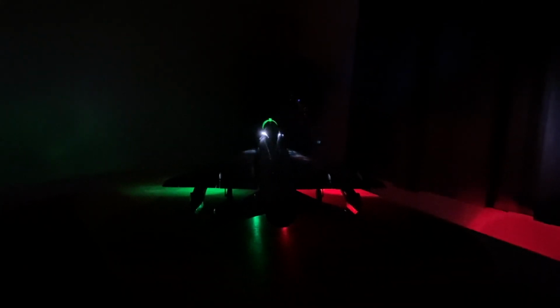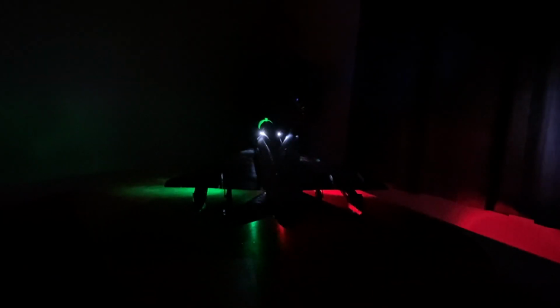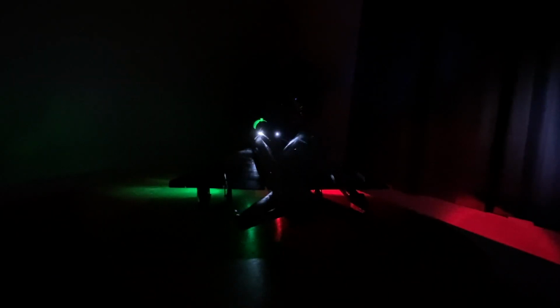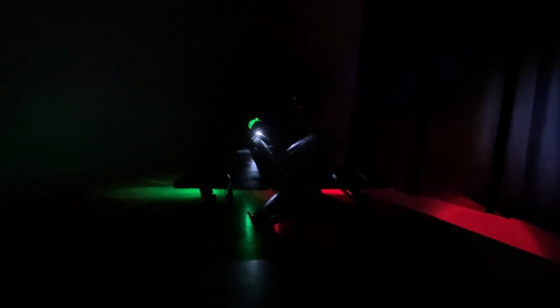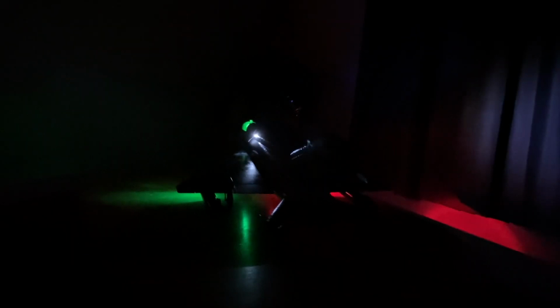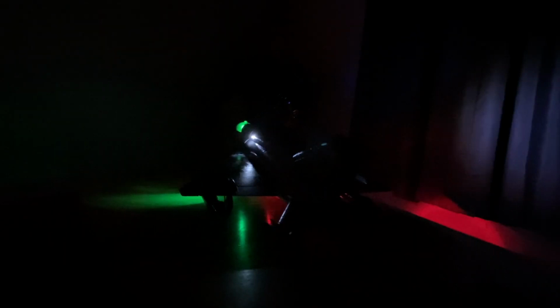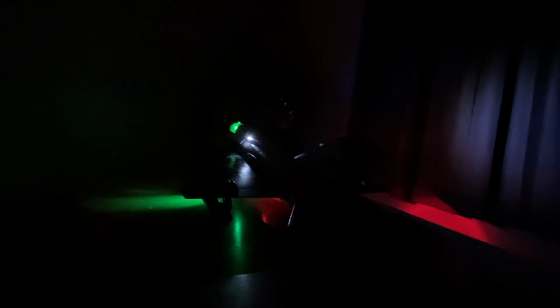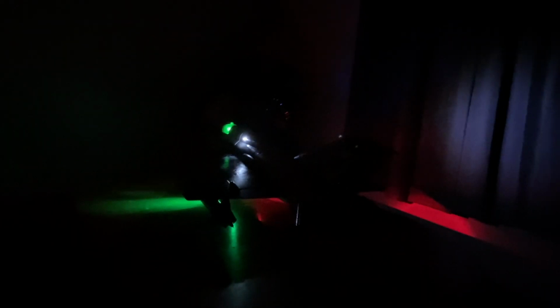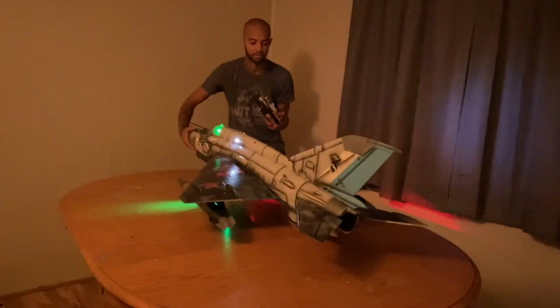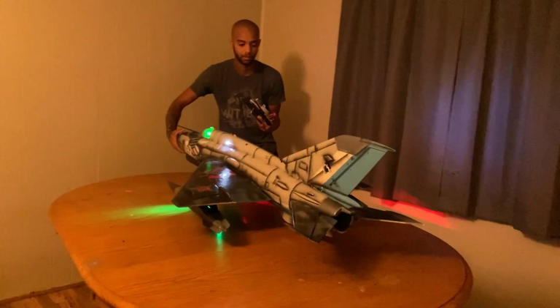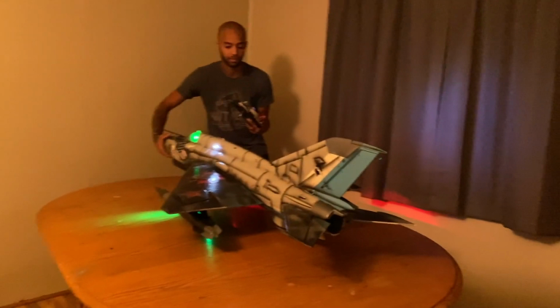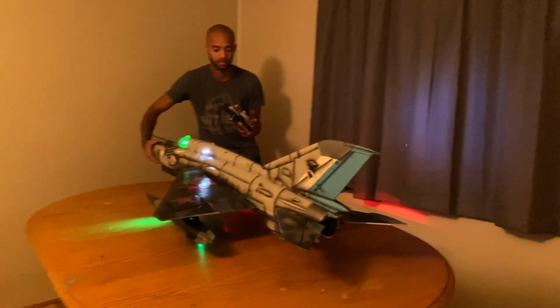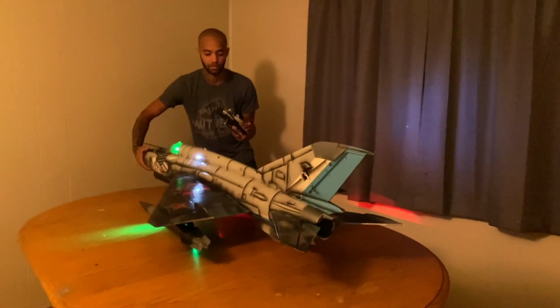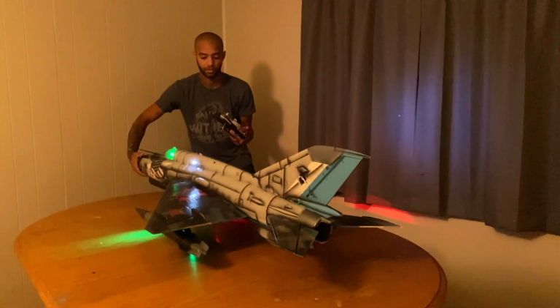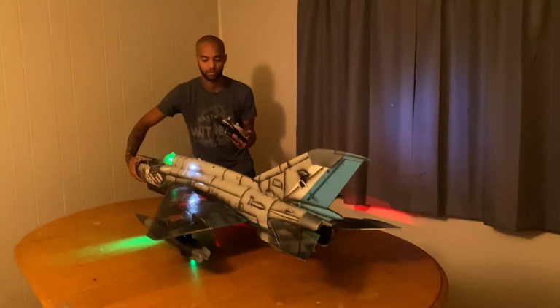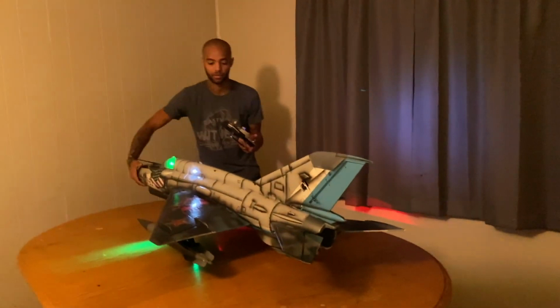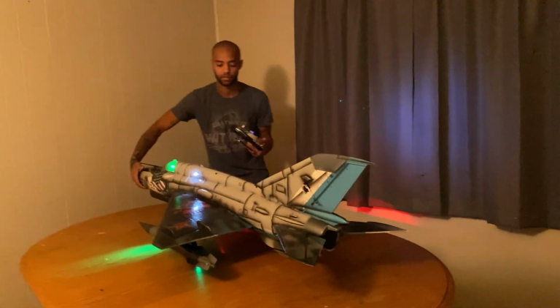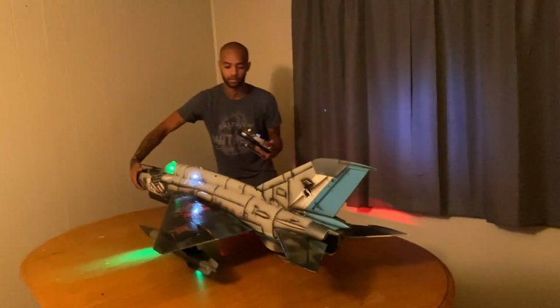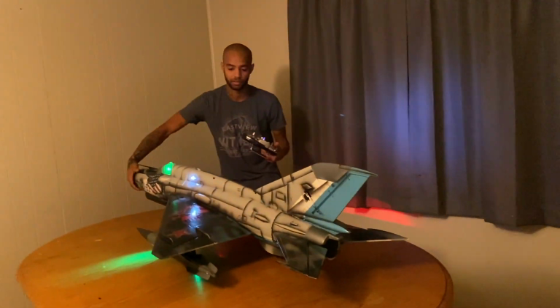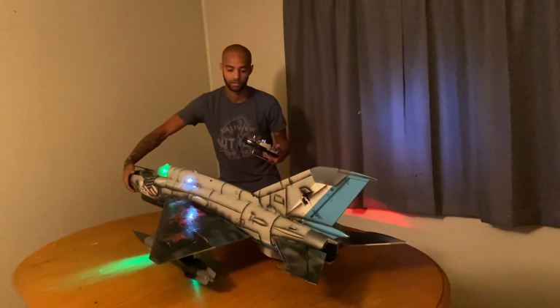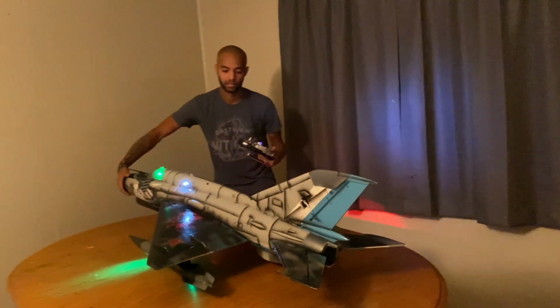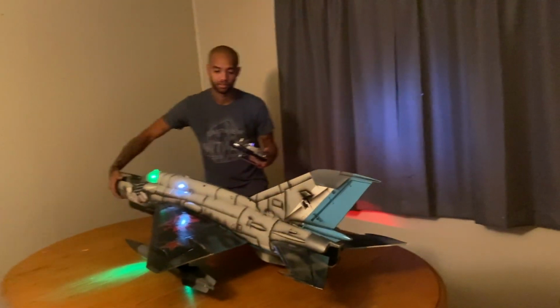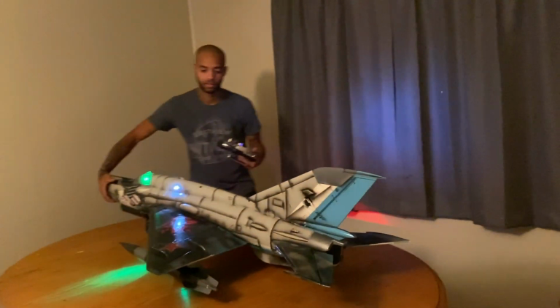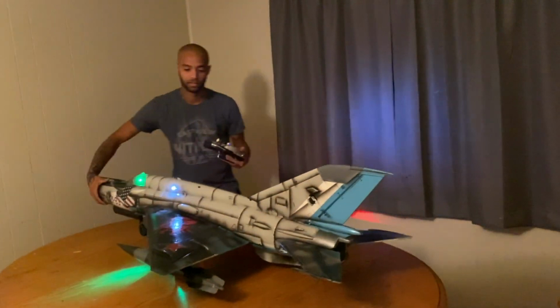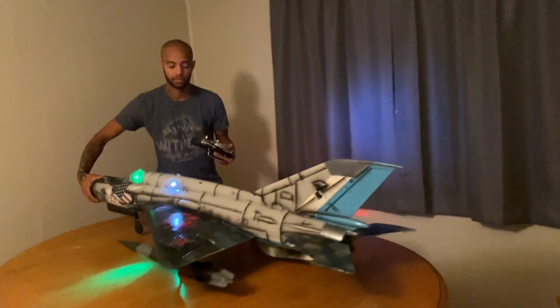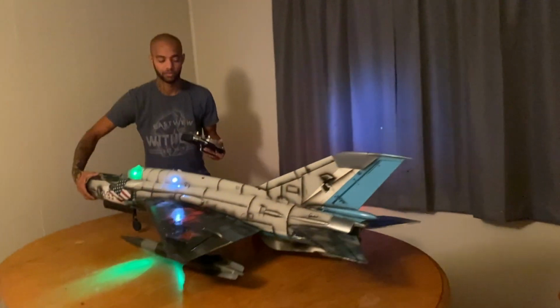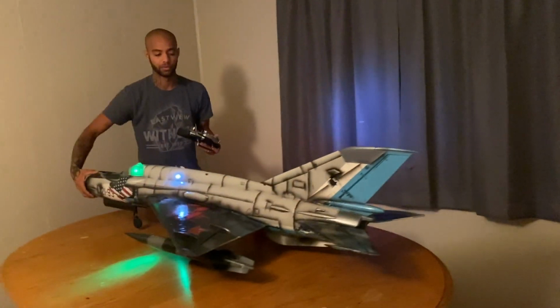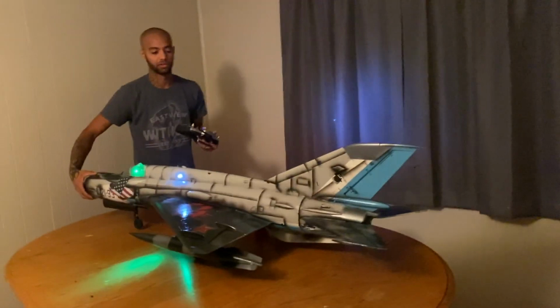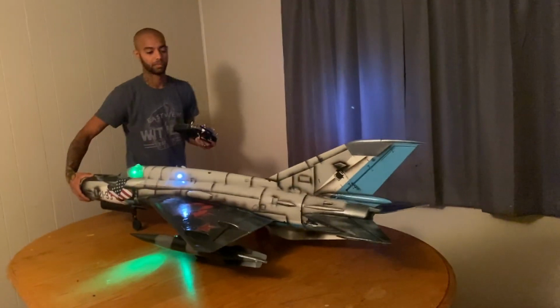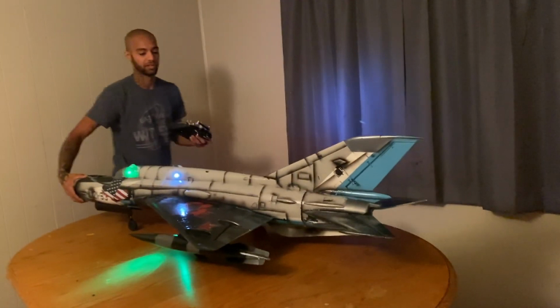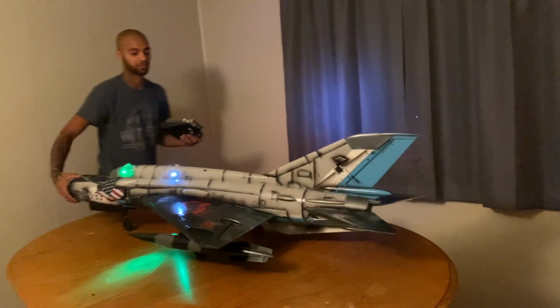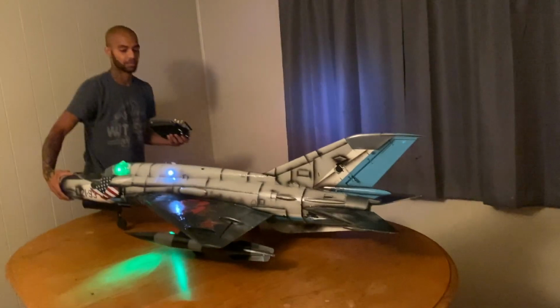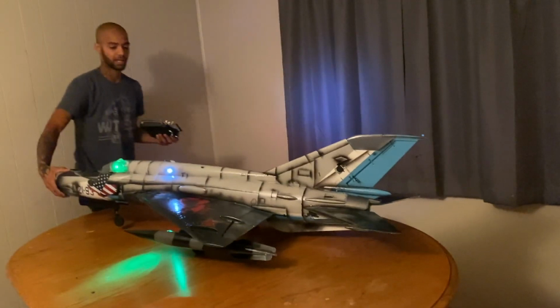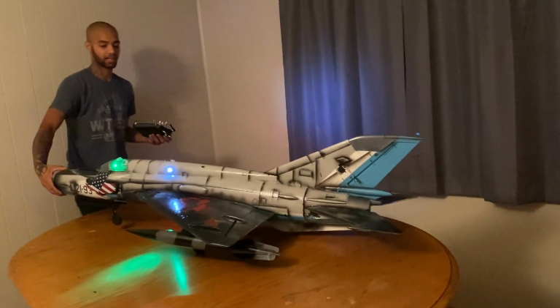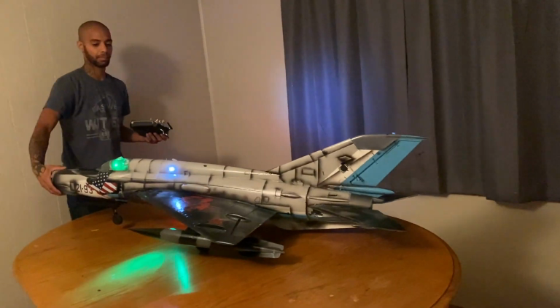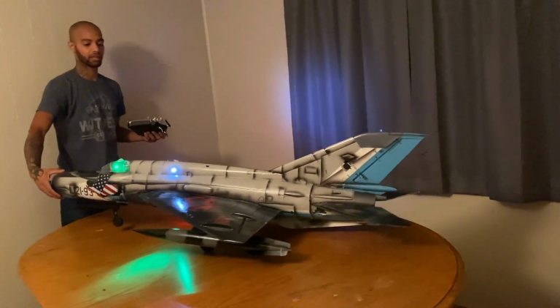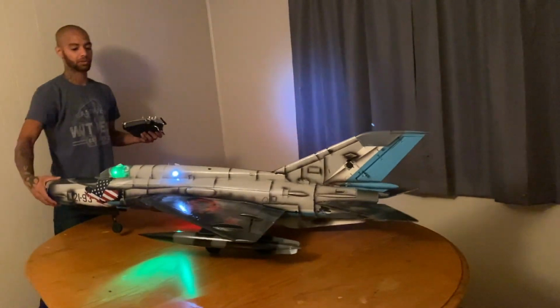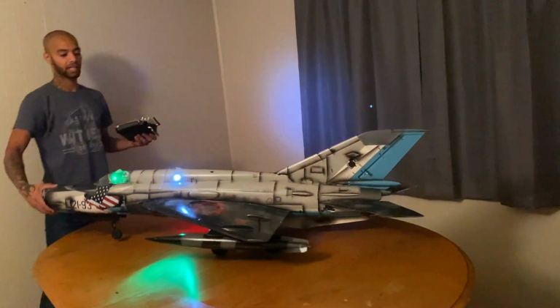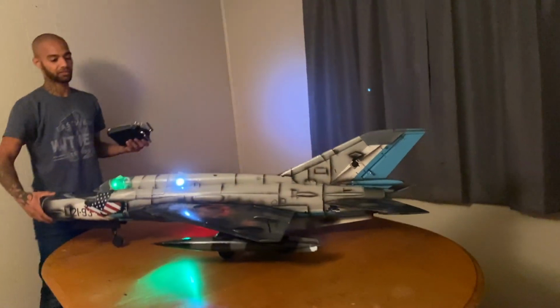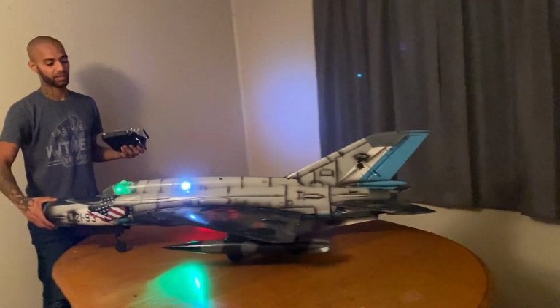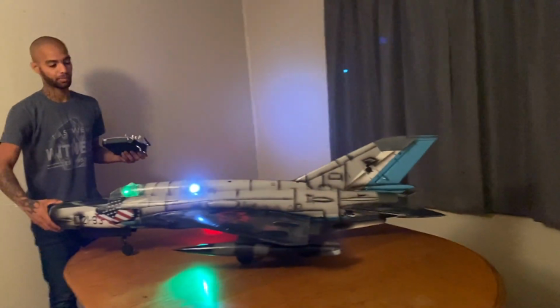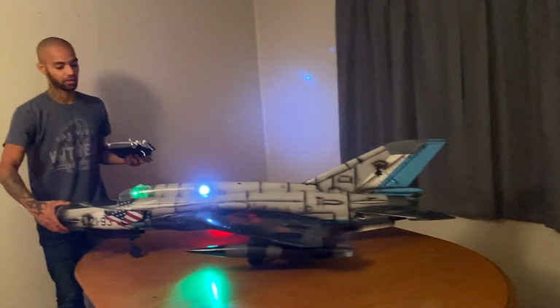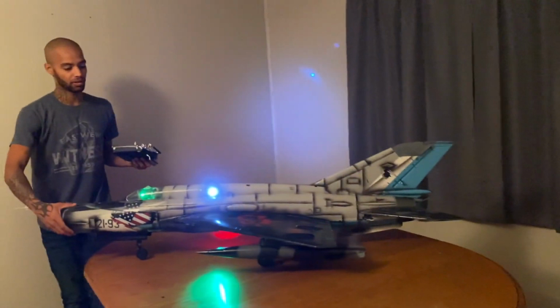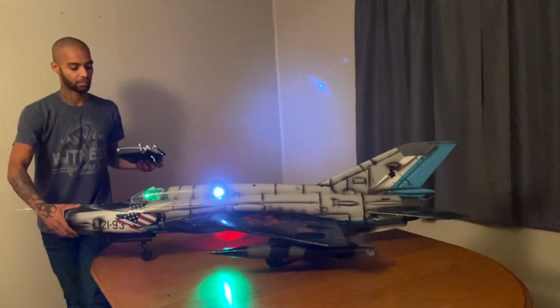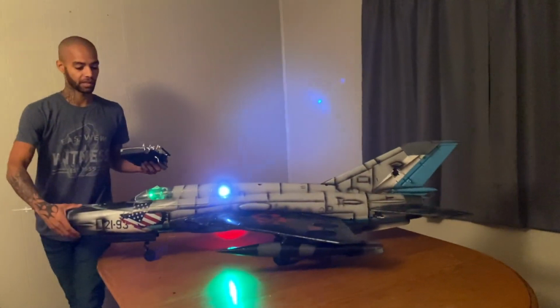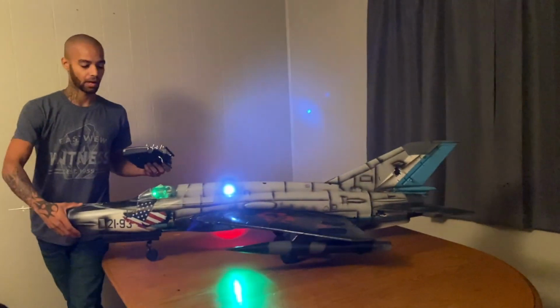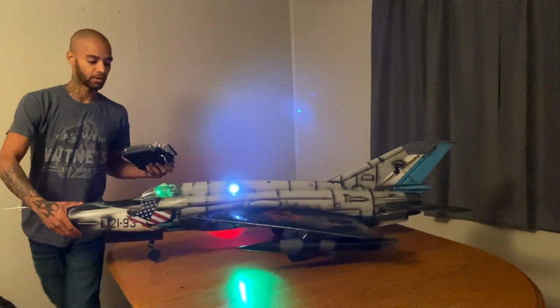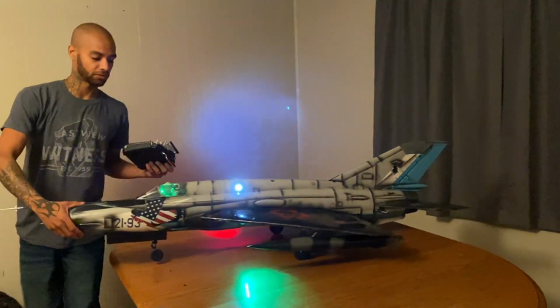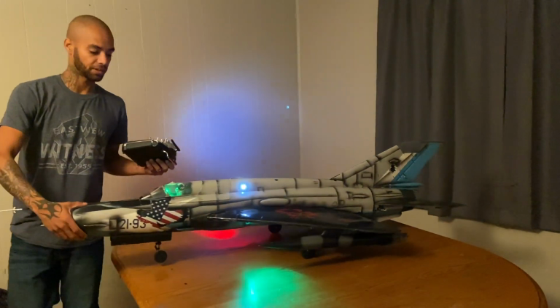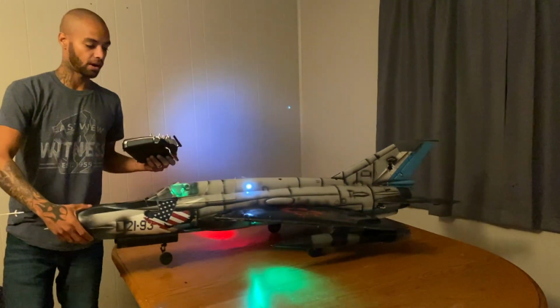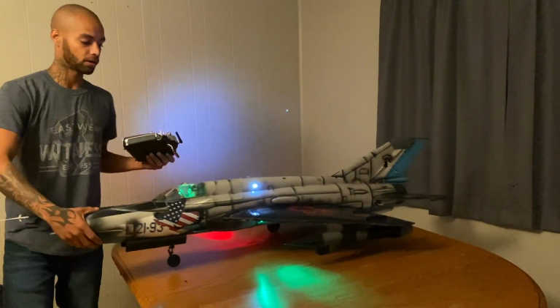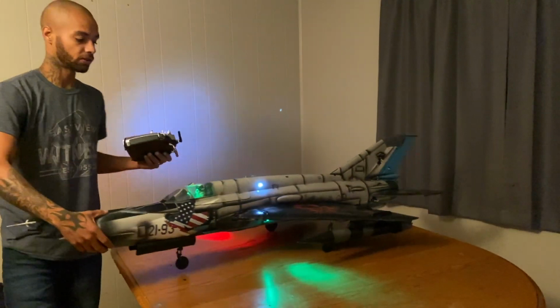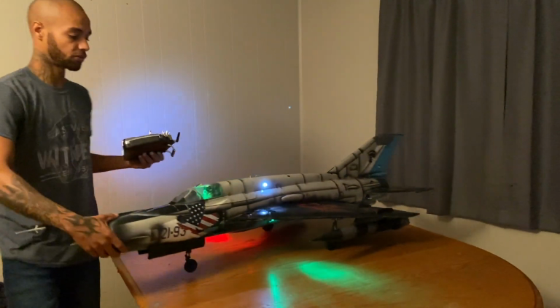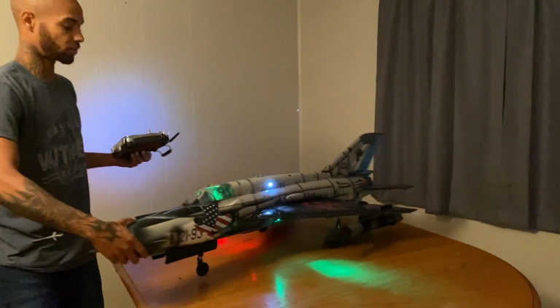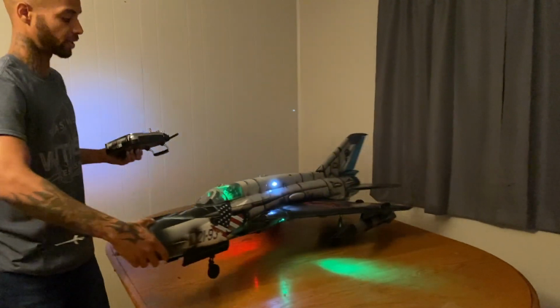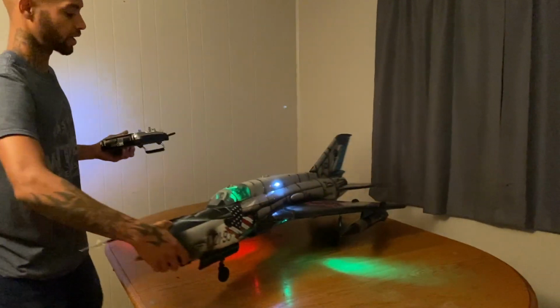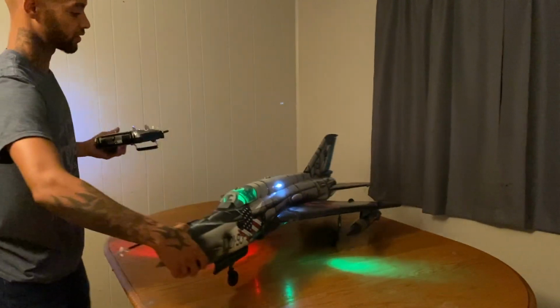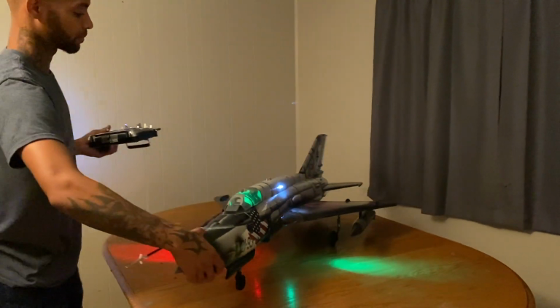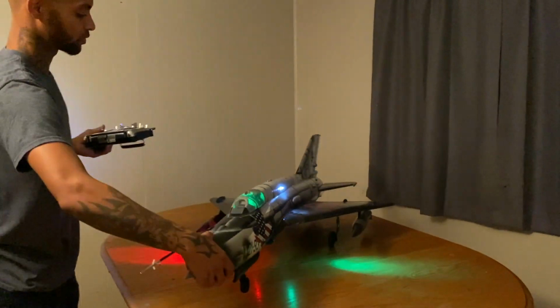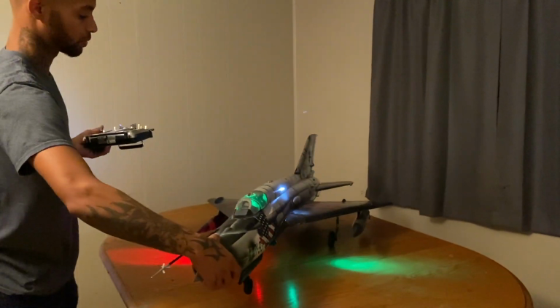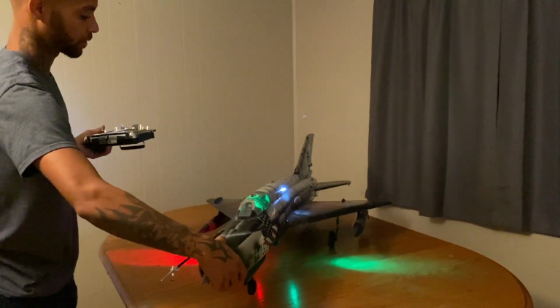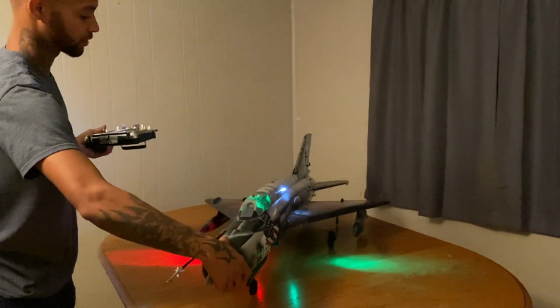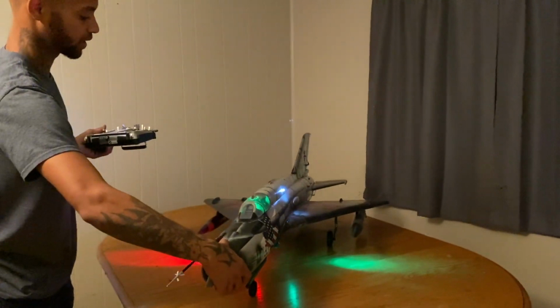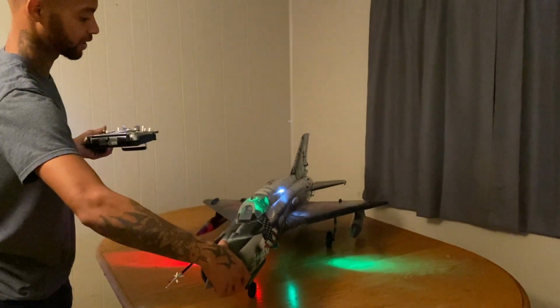We got kids sleeping, so we don't want to do it too much. But yeah, let me know what you guys think below, man. I worked really hard on this jet, guys. I'm super excited.